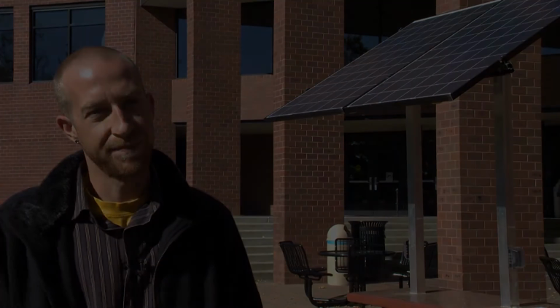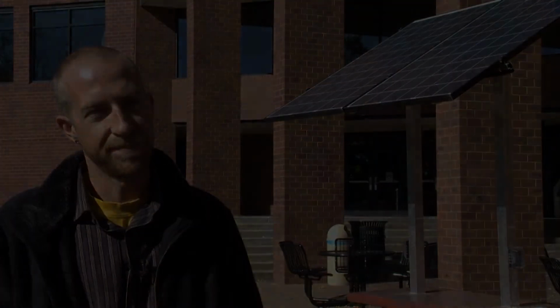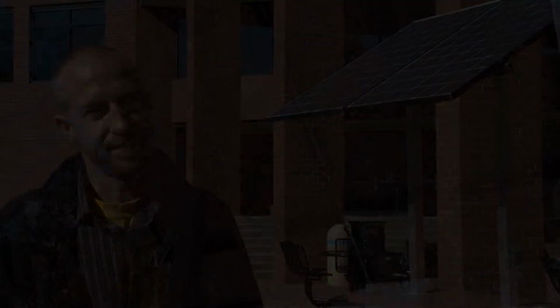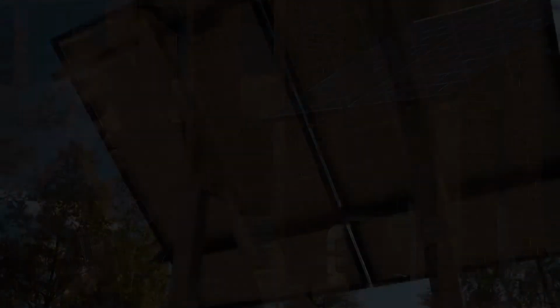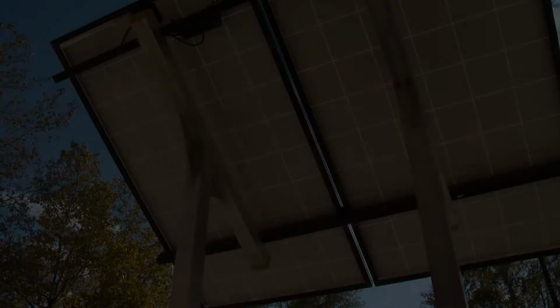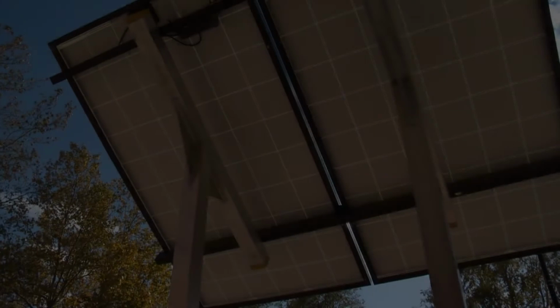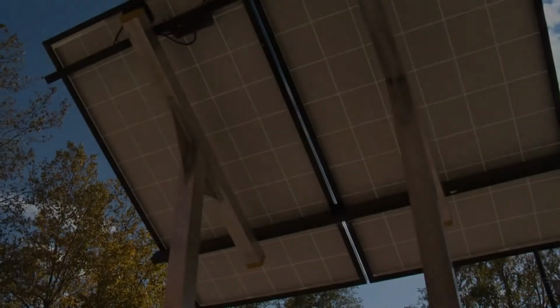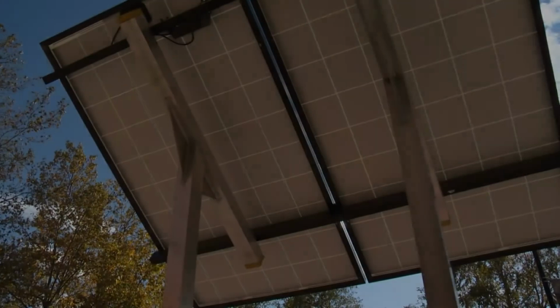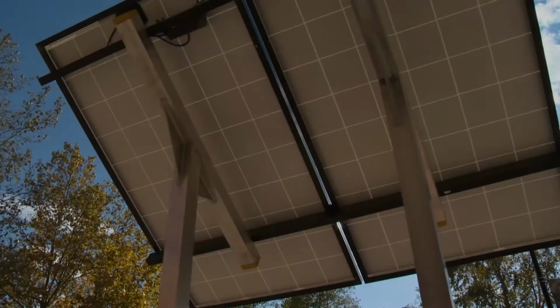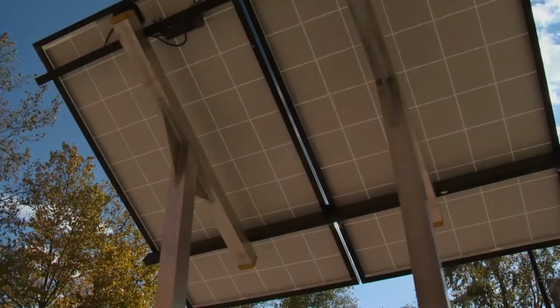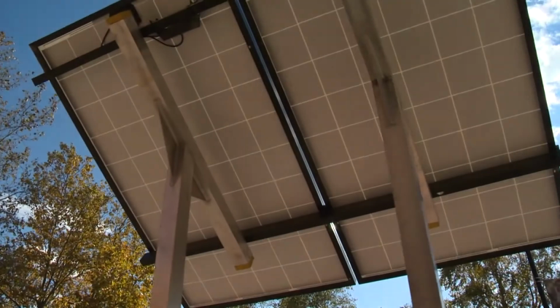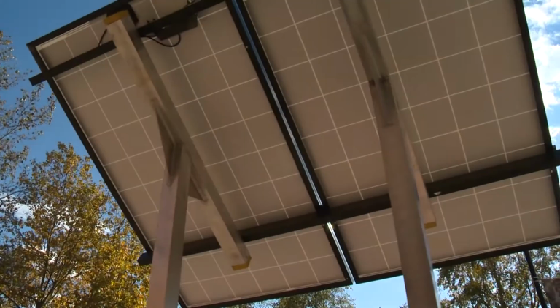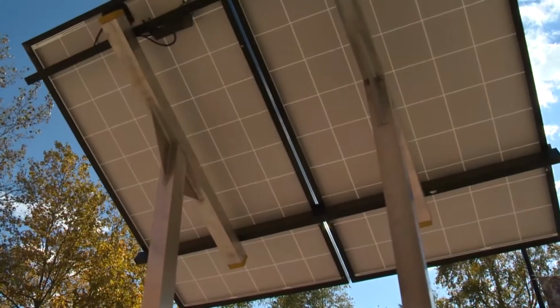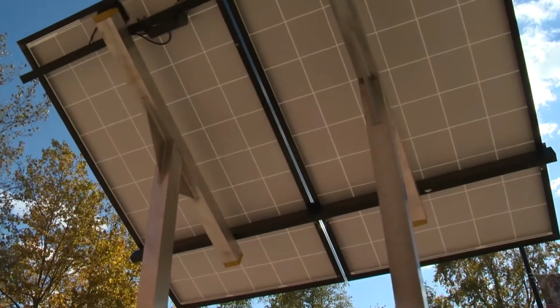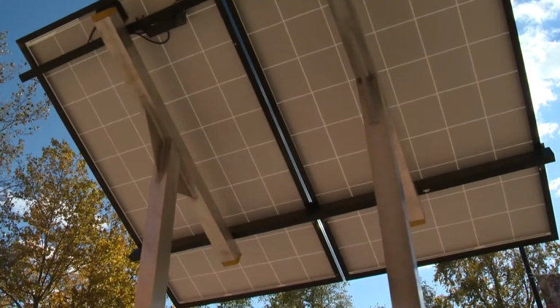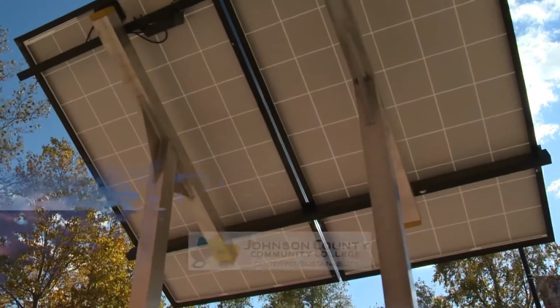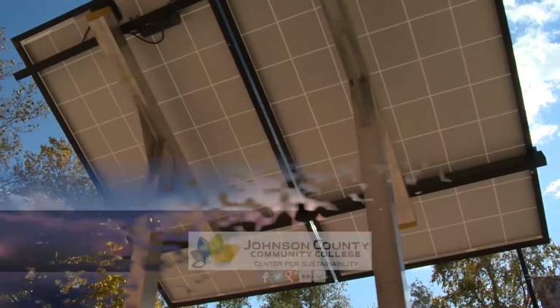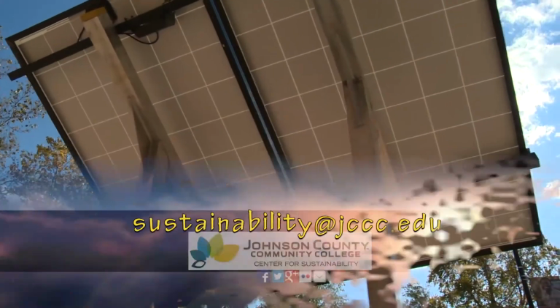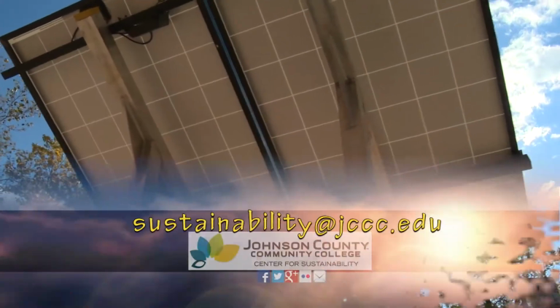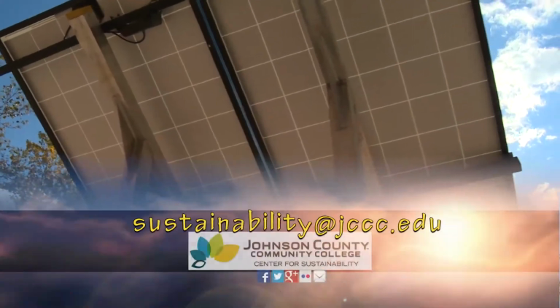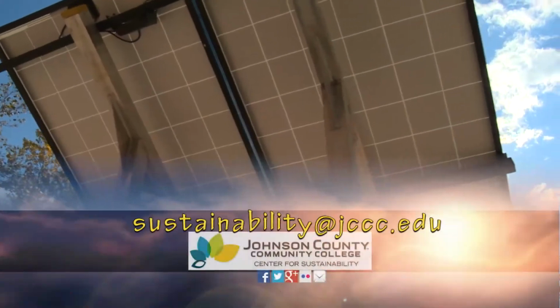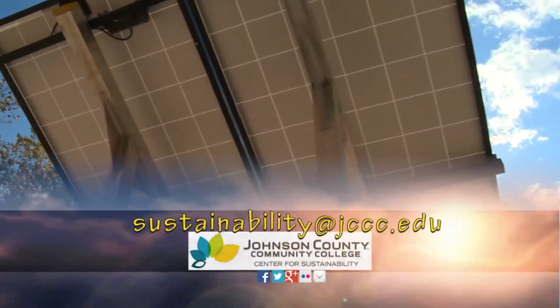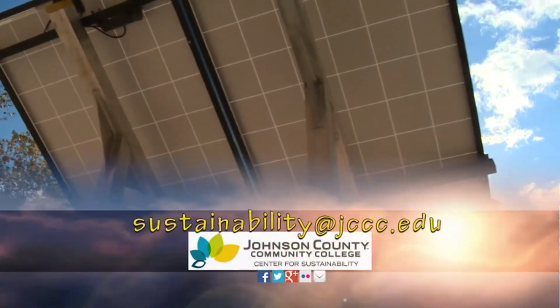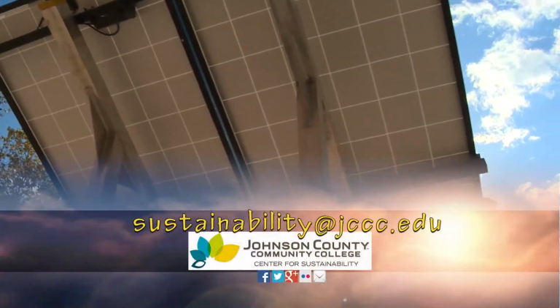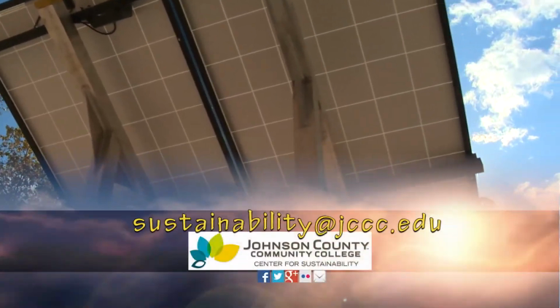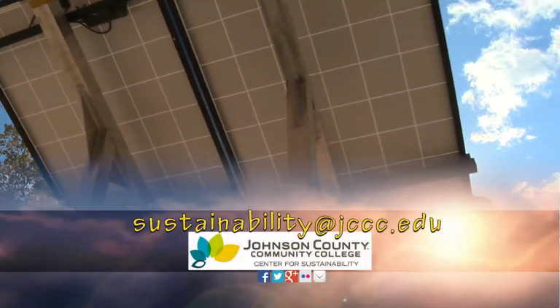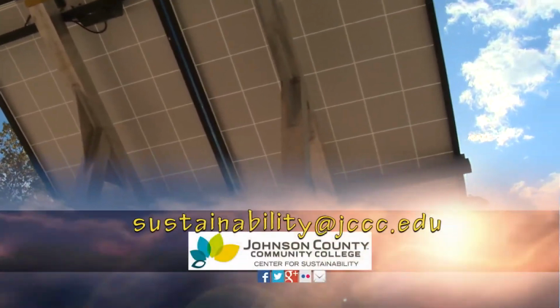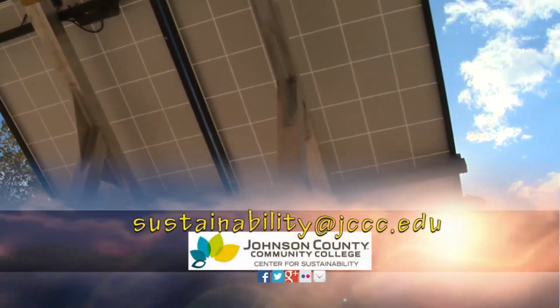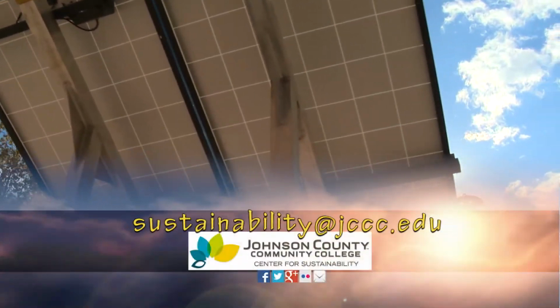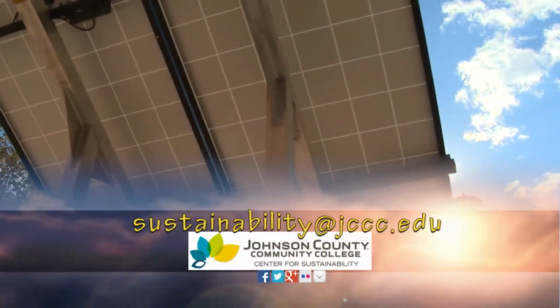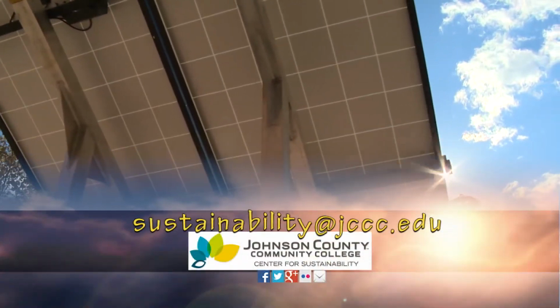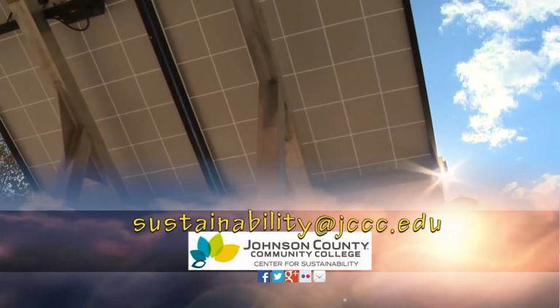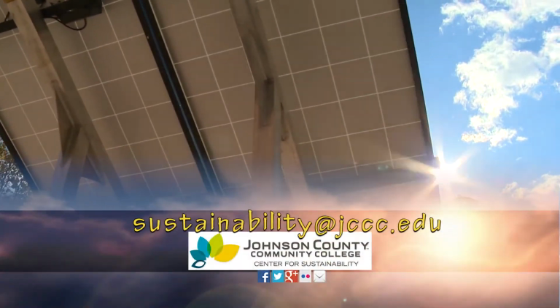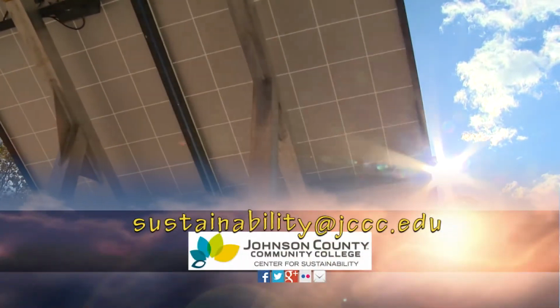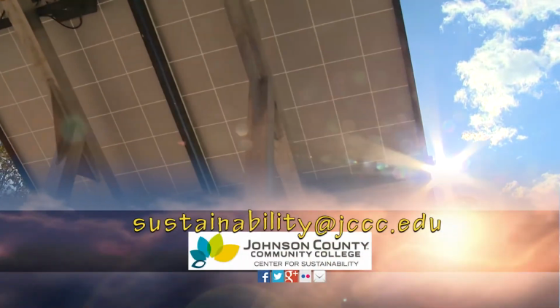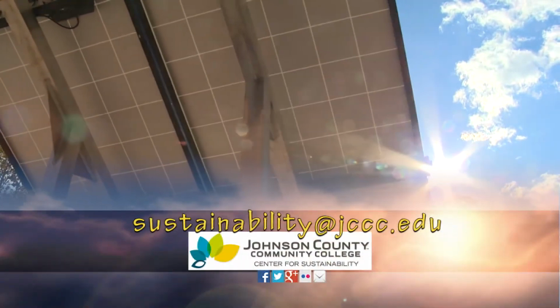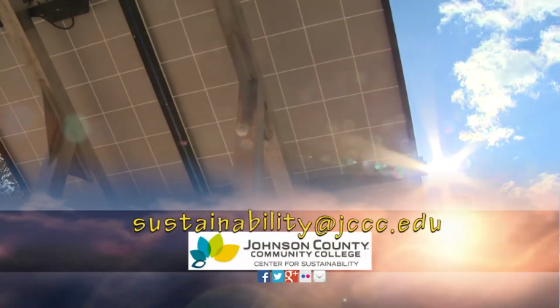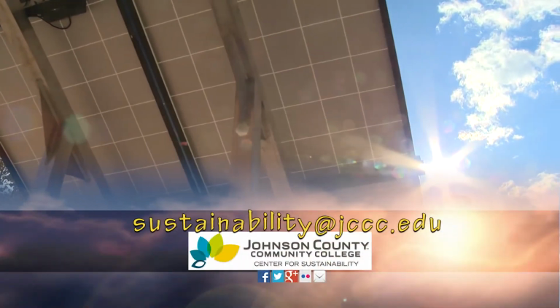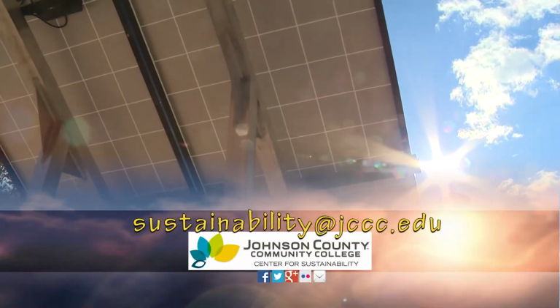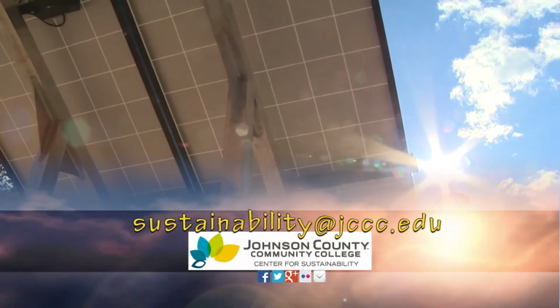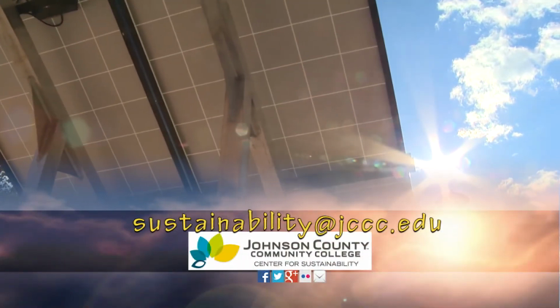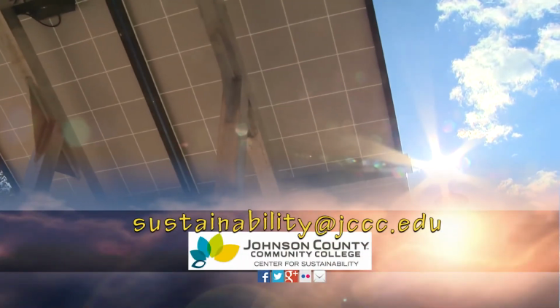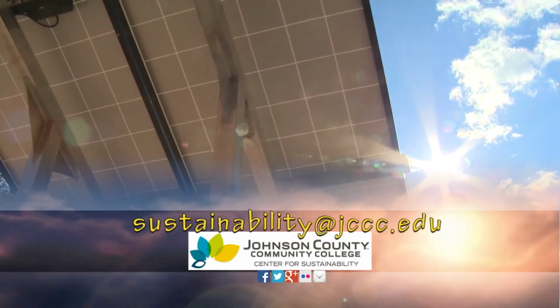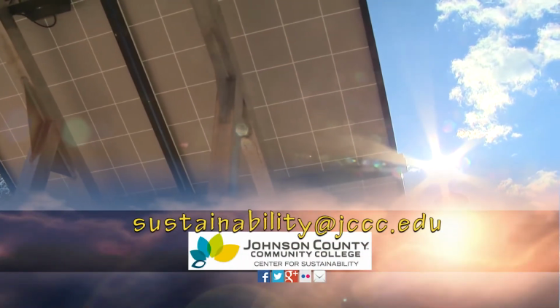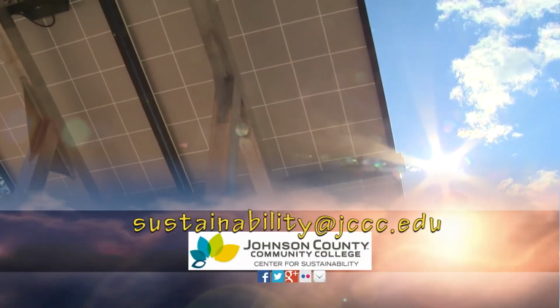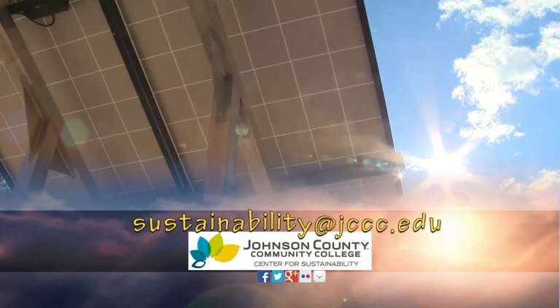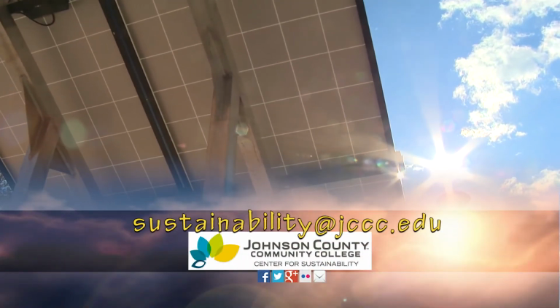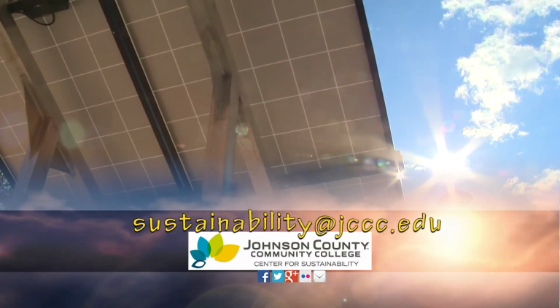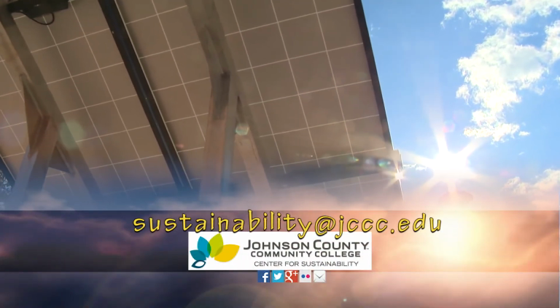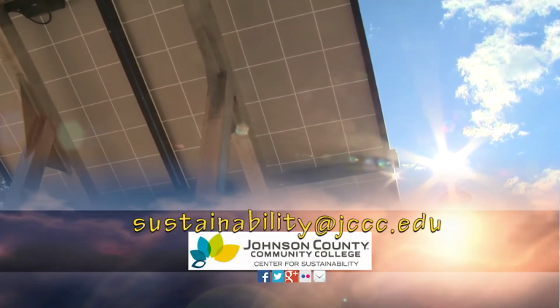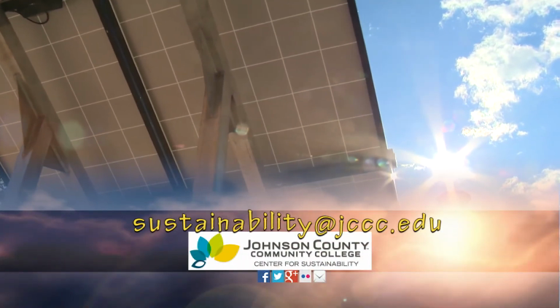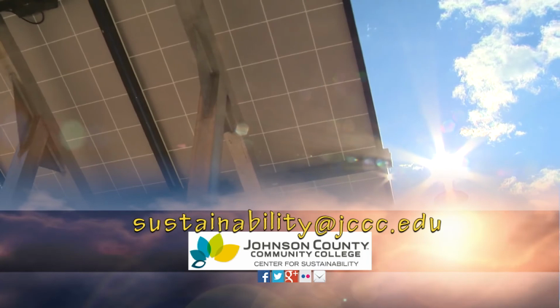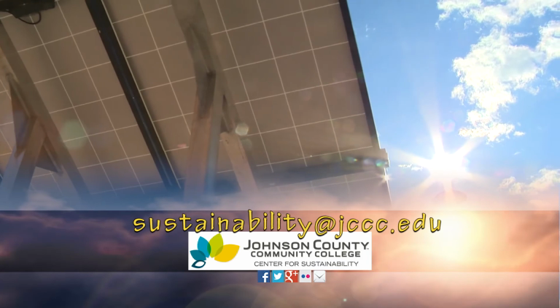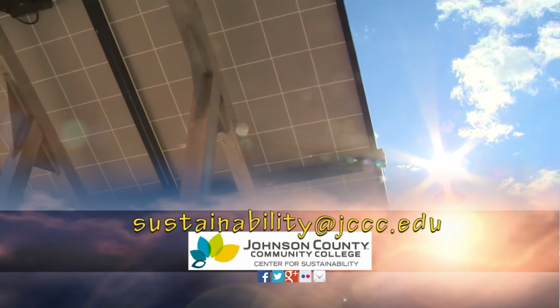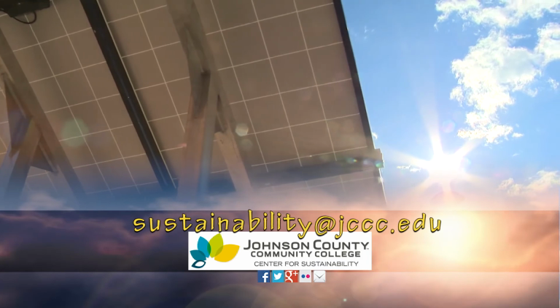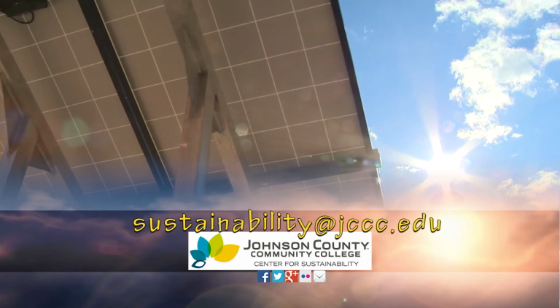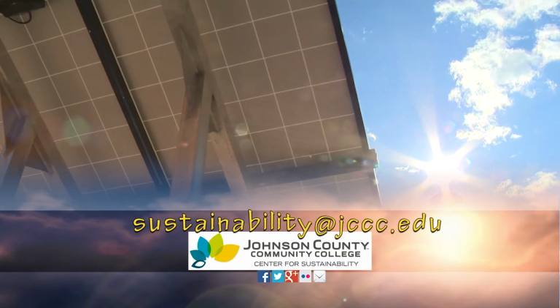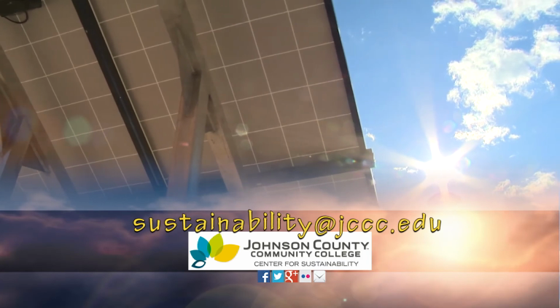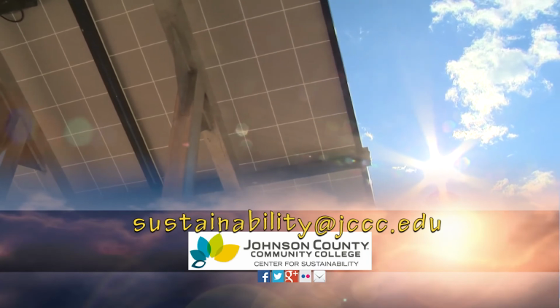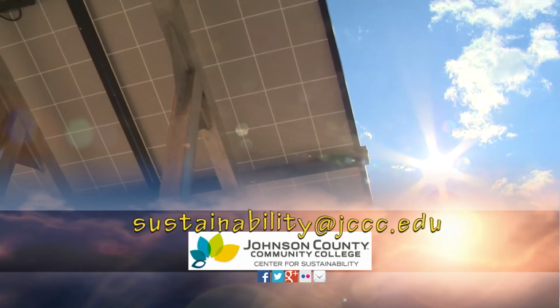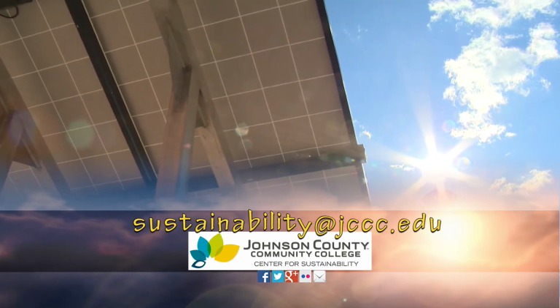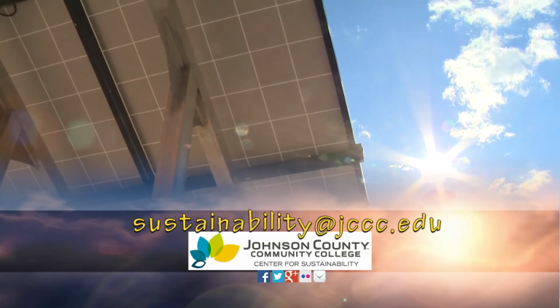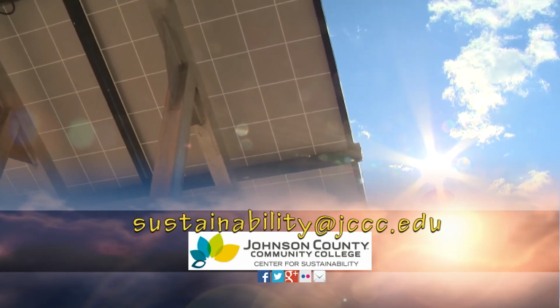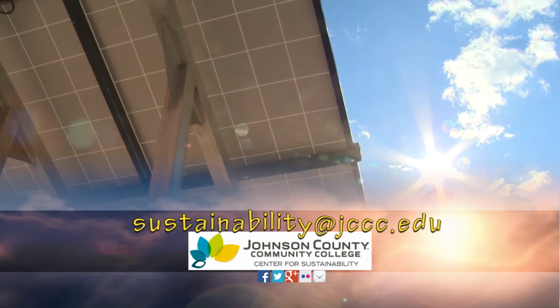Do you have an idea about how to make JCCC more sustainable? Email us at sustainability@jccc.edu.